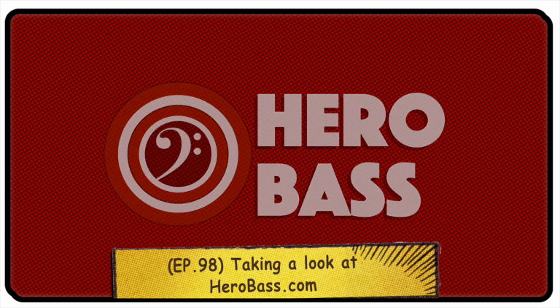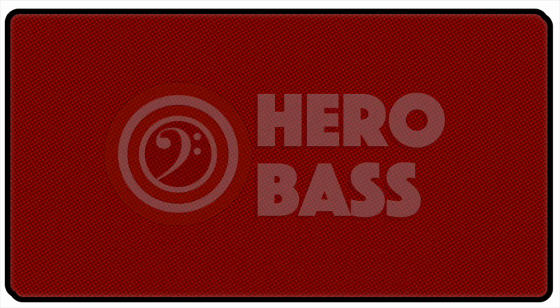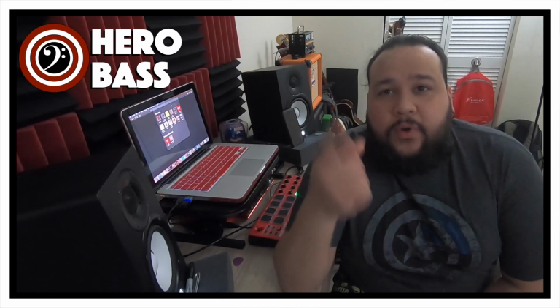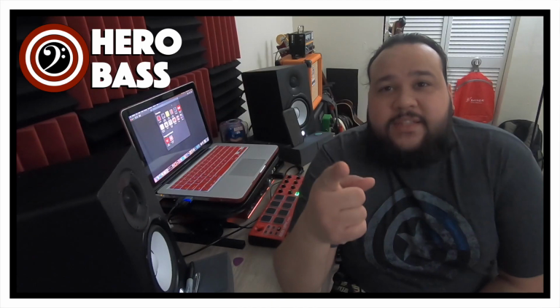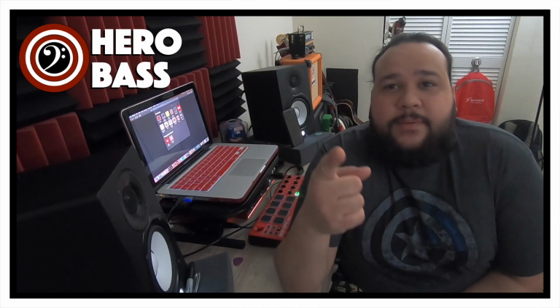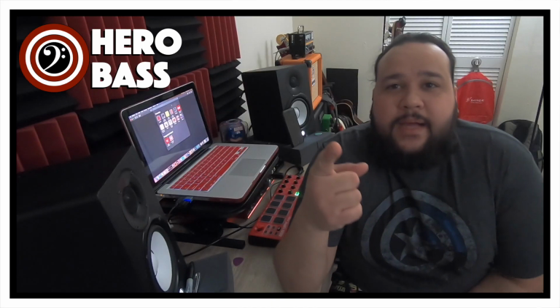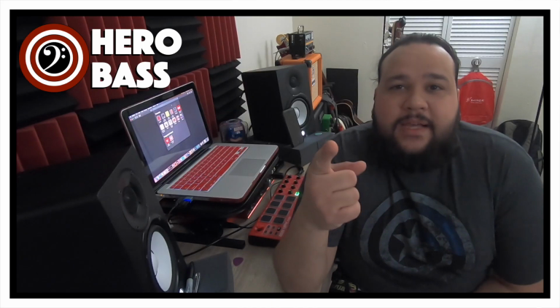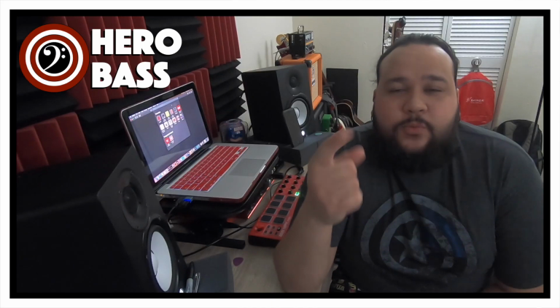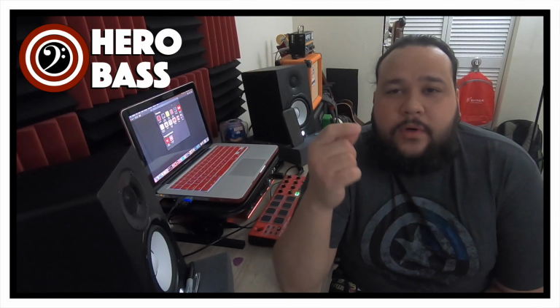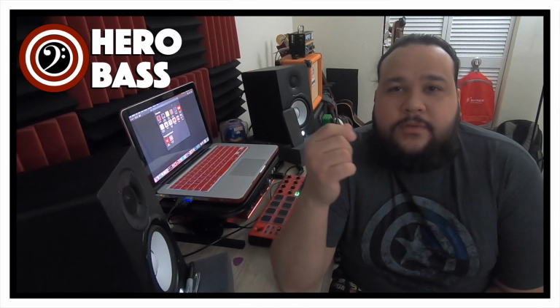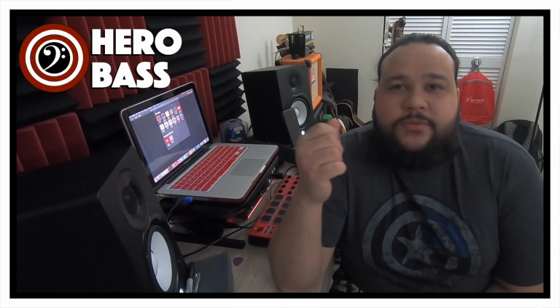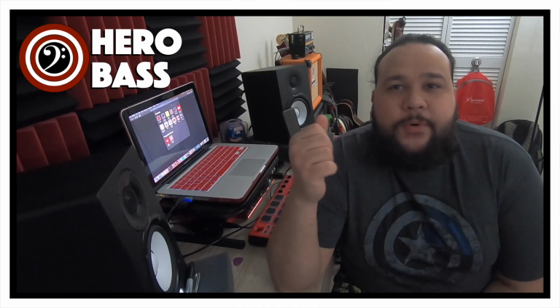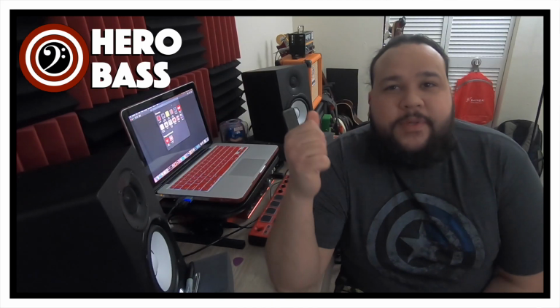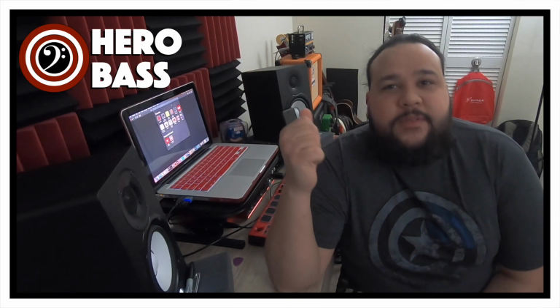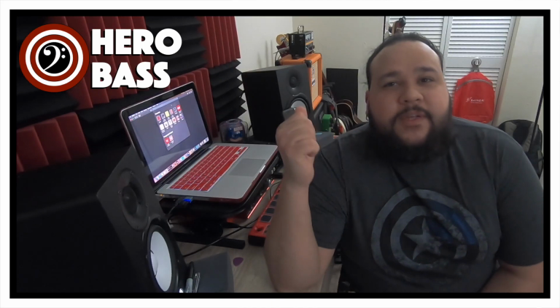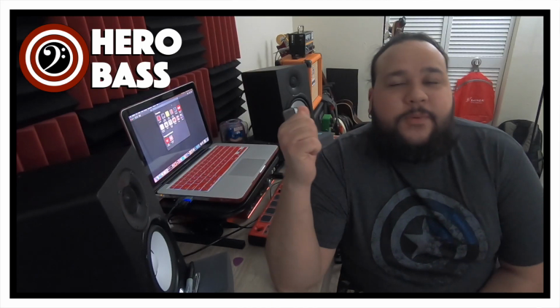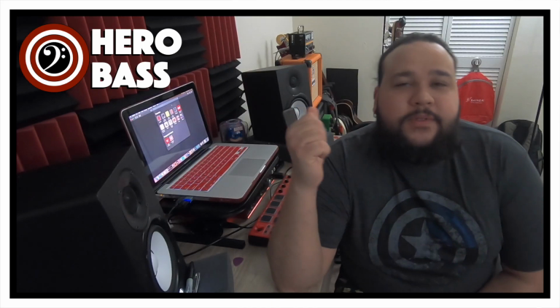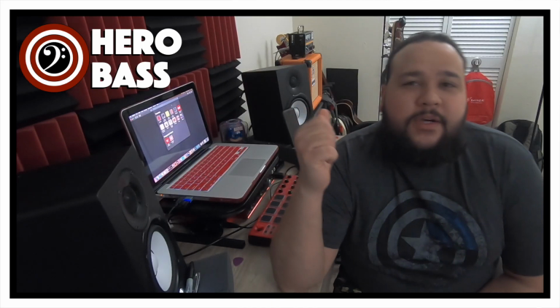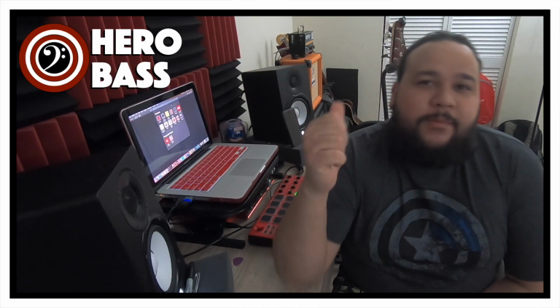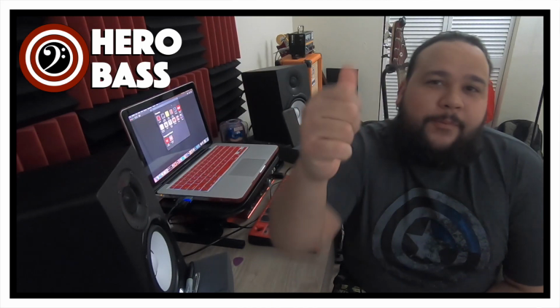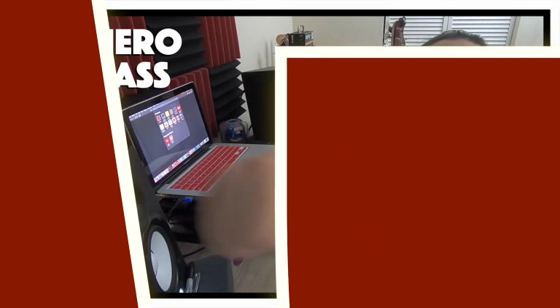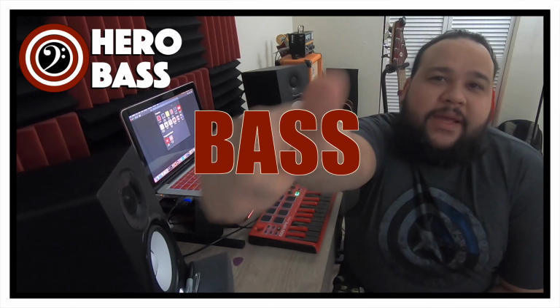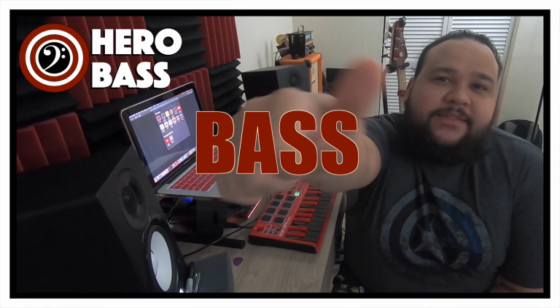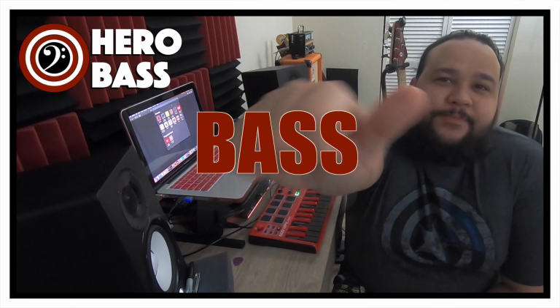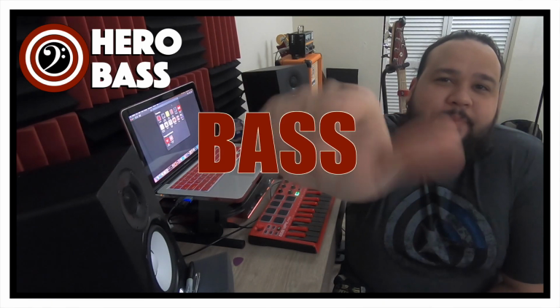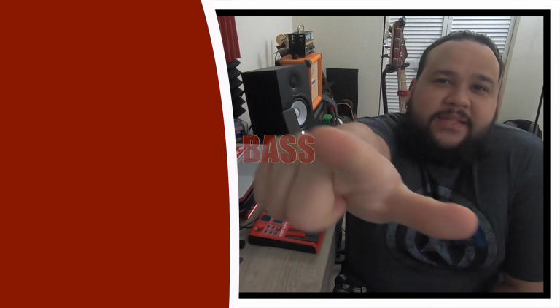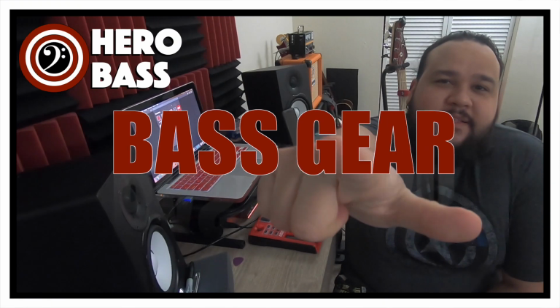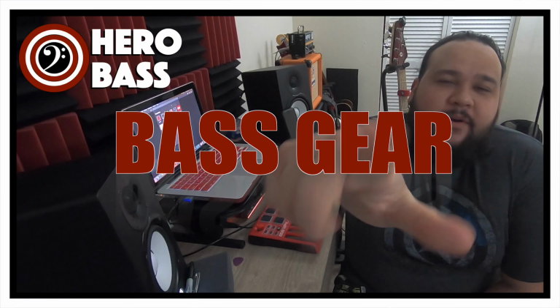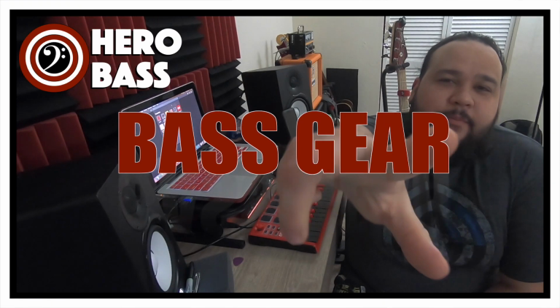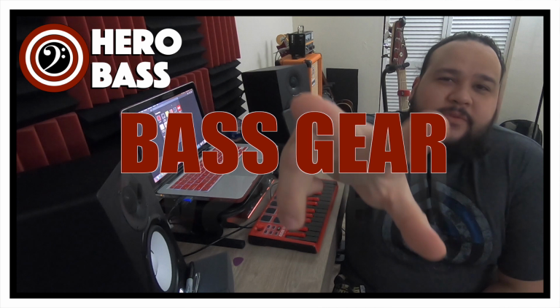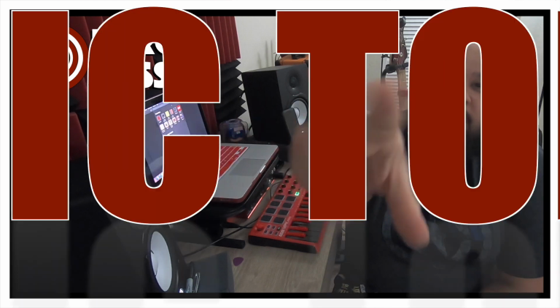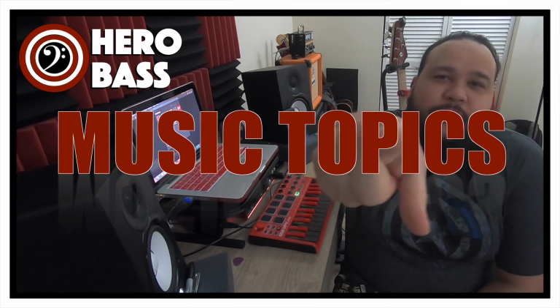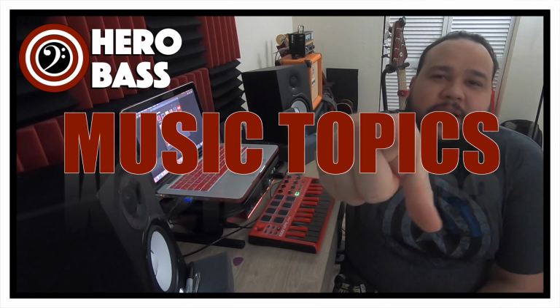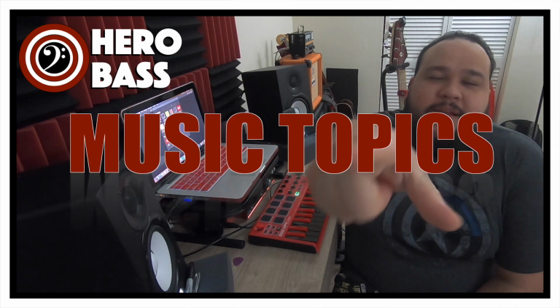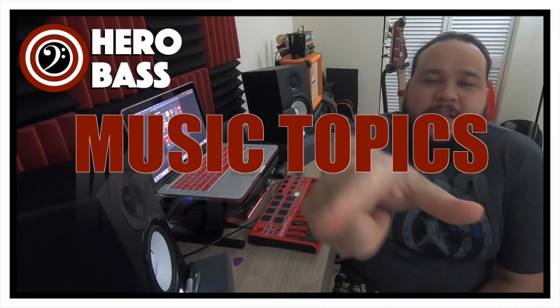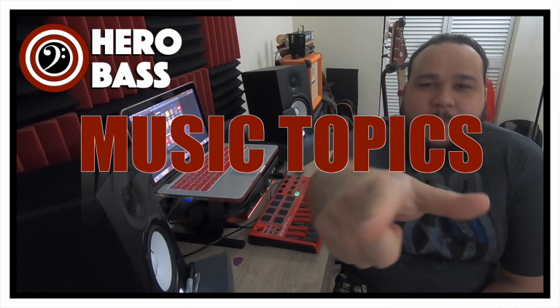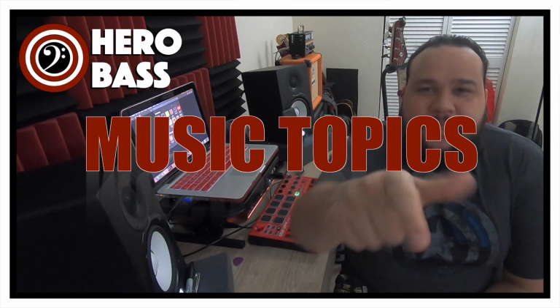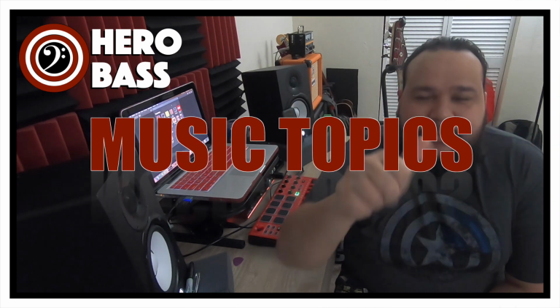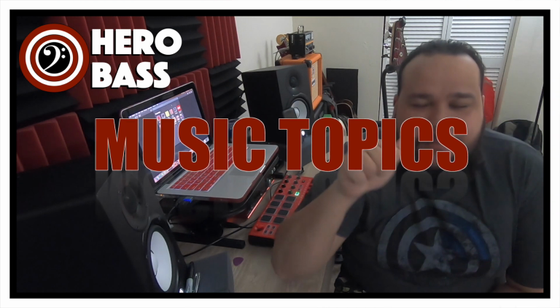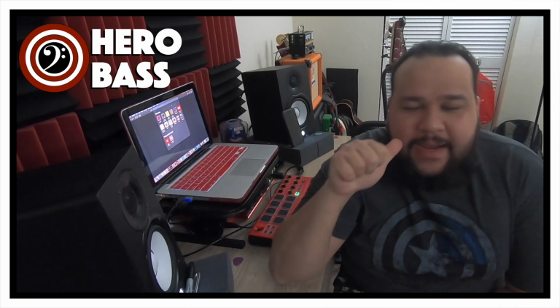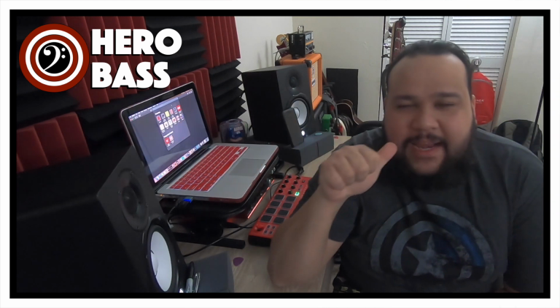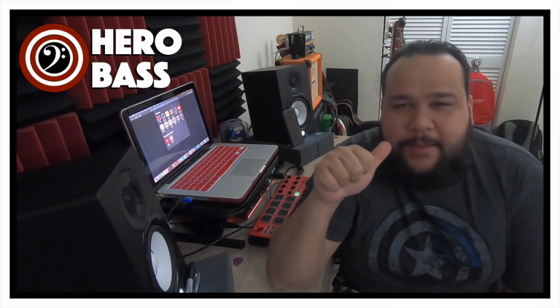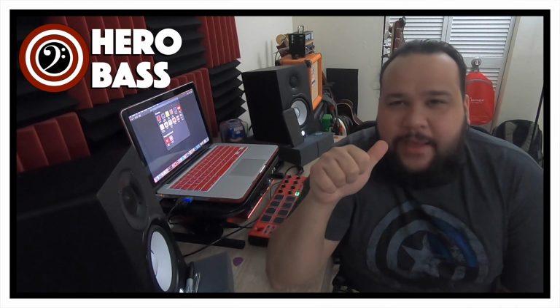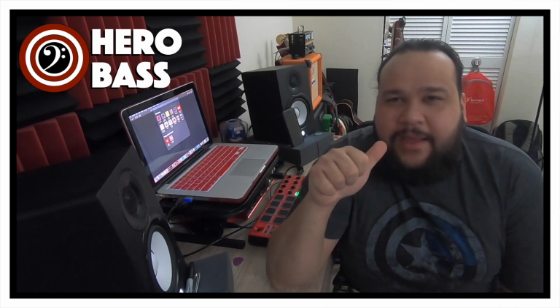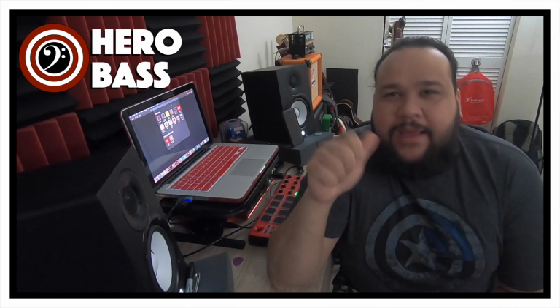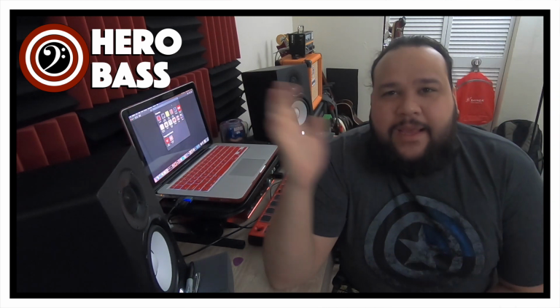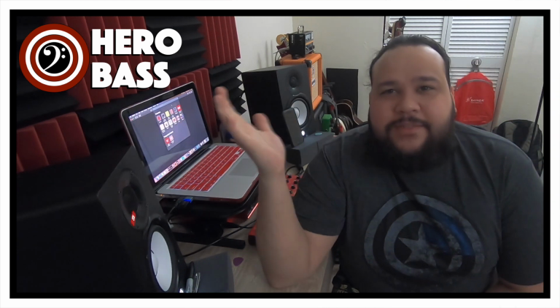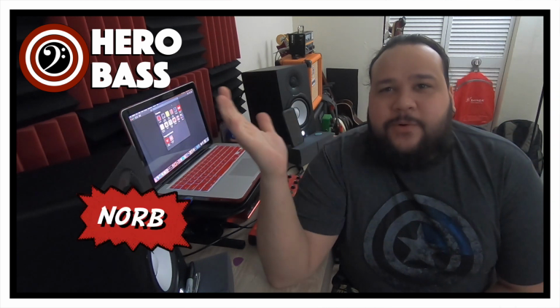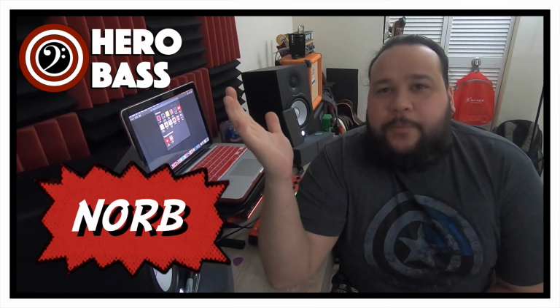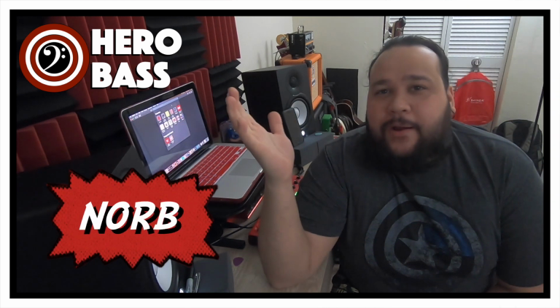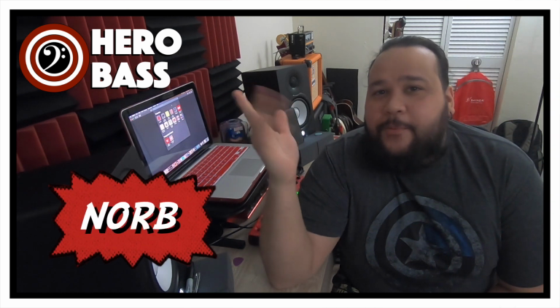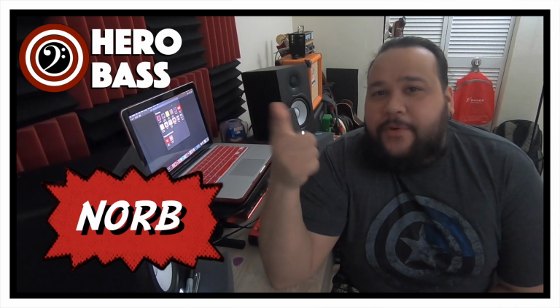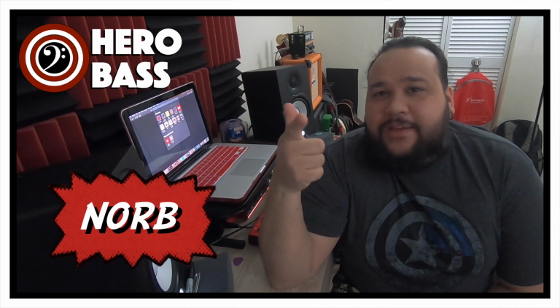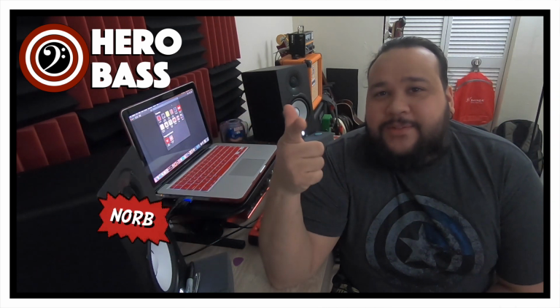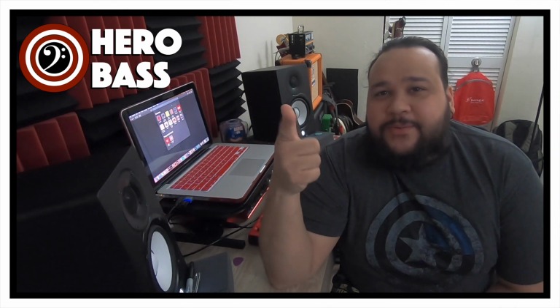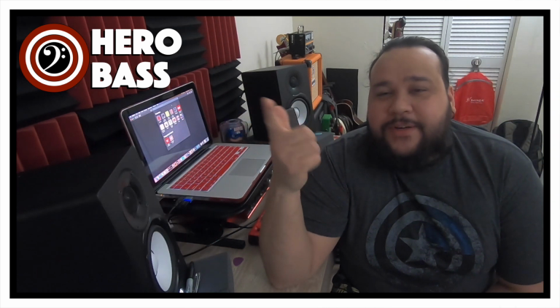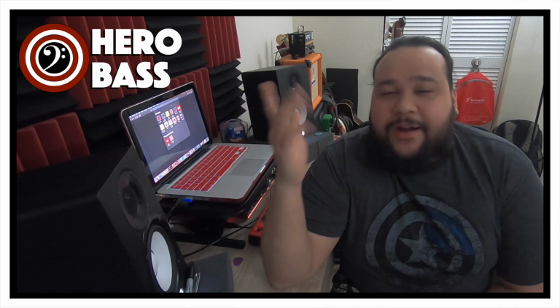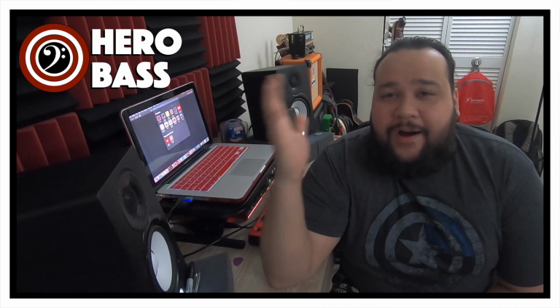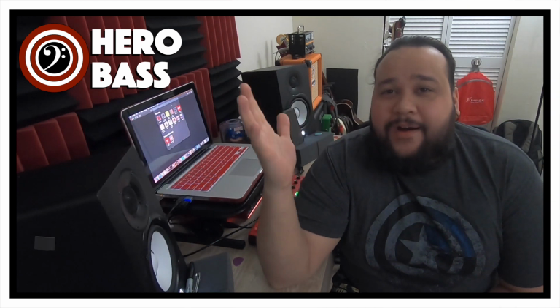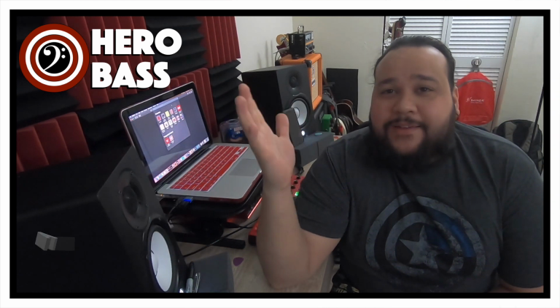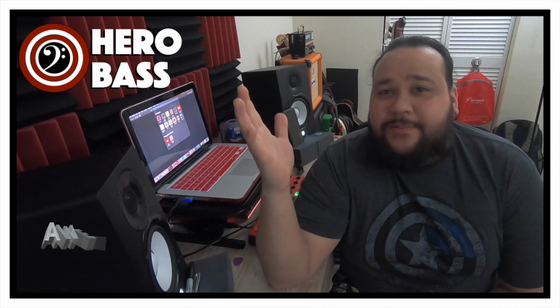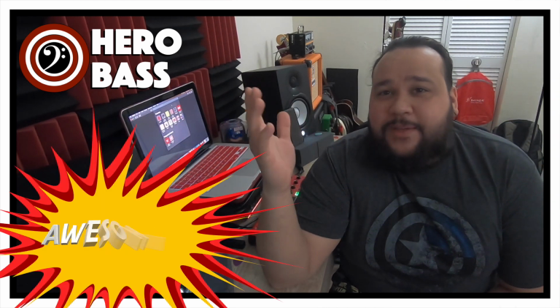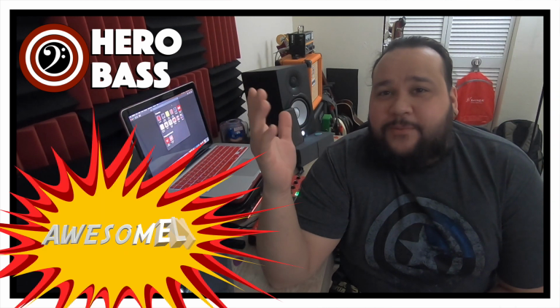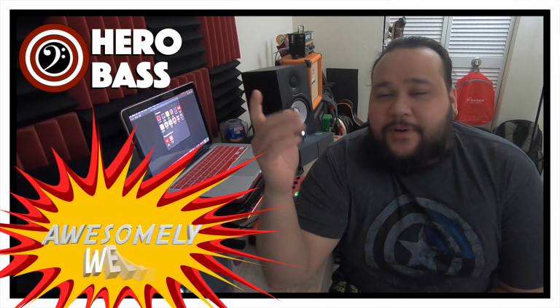What is up, guys? Welcome to Hero Base, the place where we talk about bass, bass gear, and music-related topics. My name is Norman. I hope you guys are doing awesomely well.